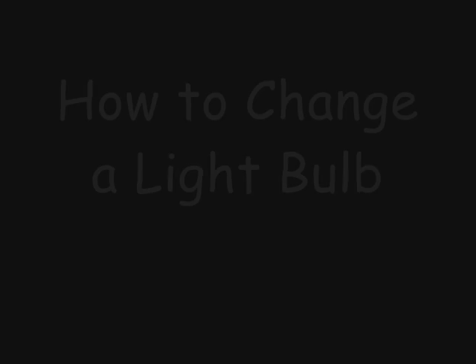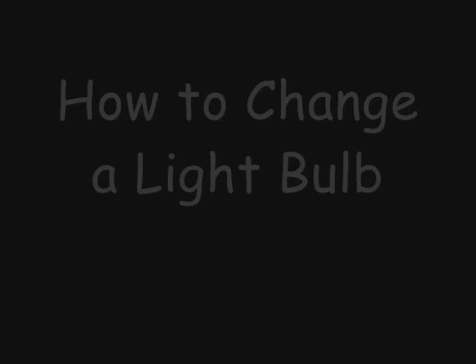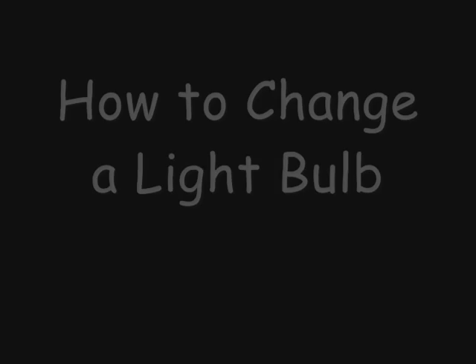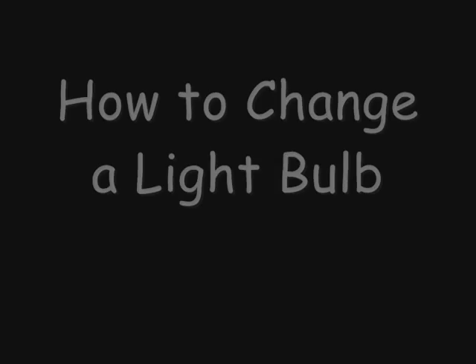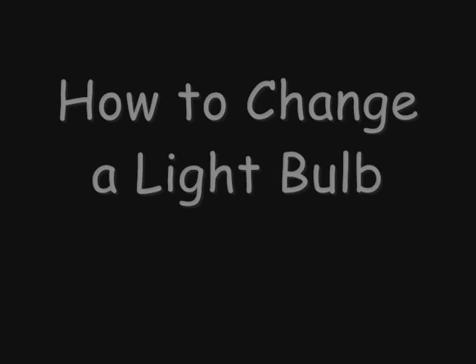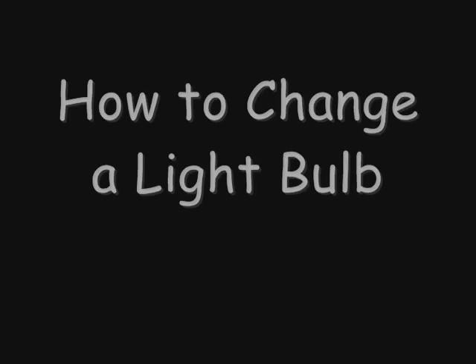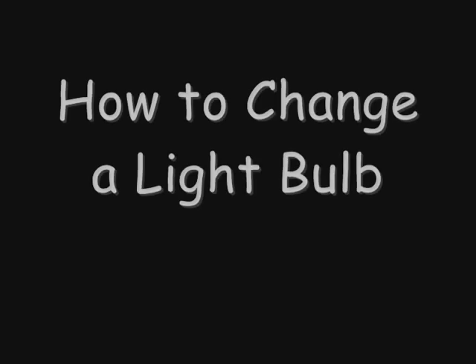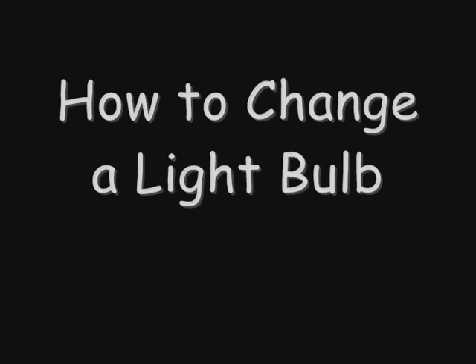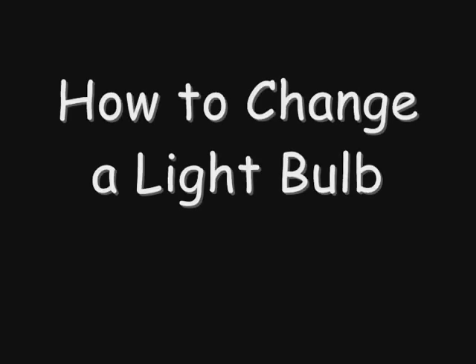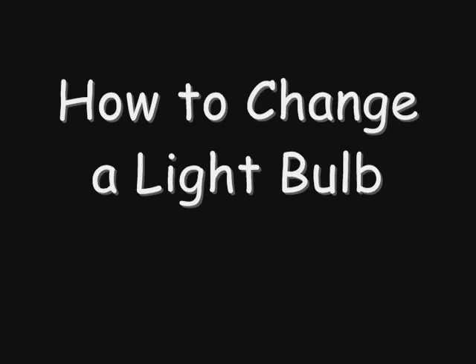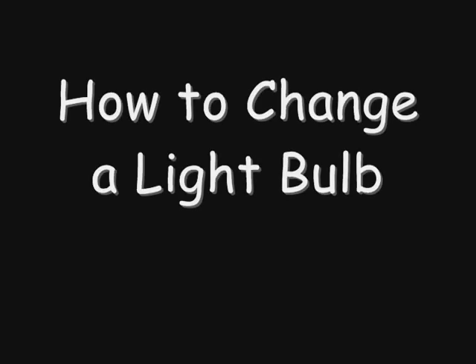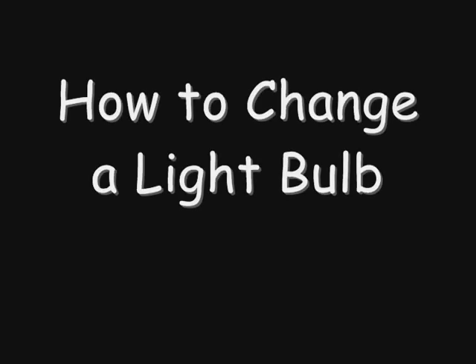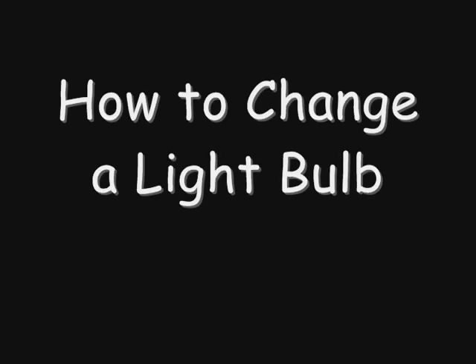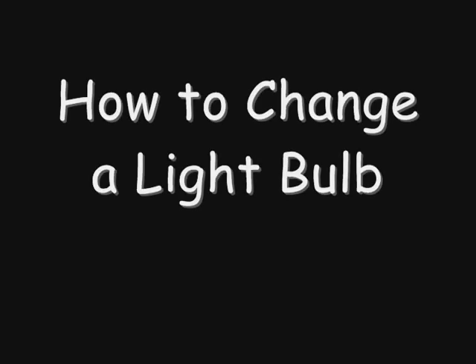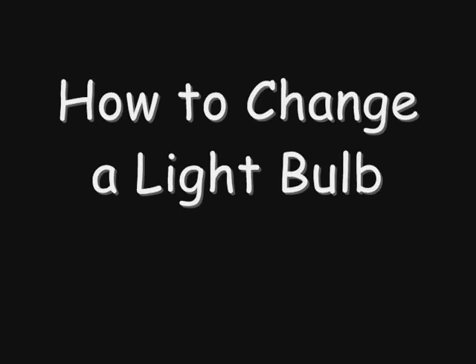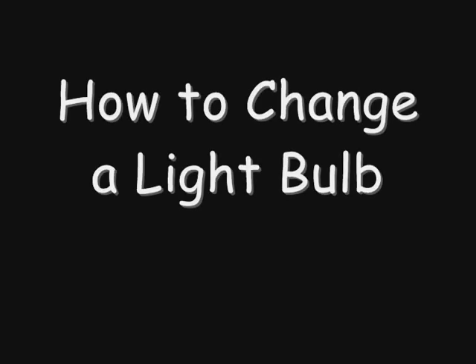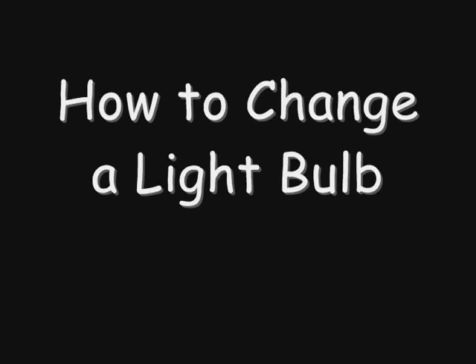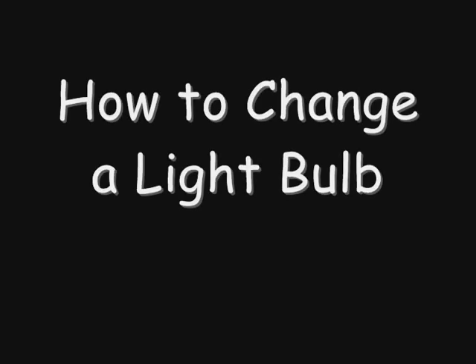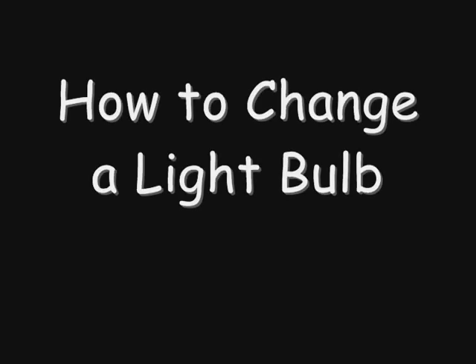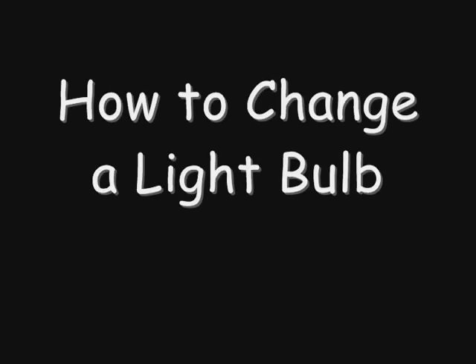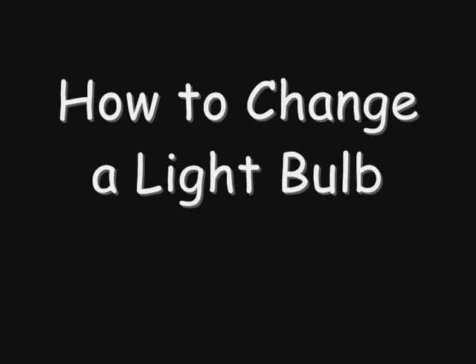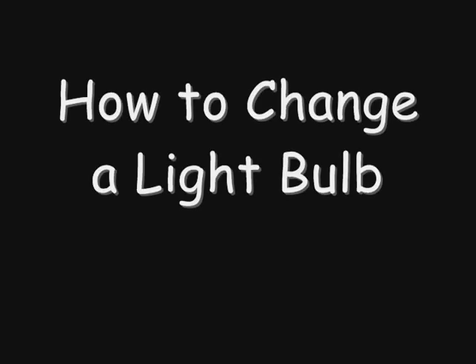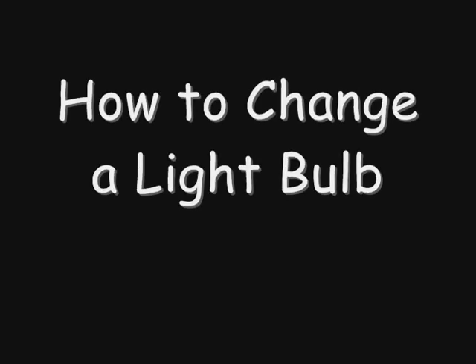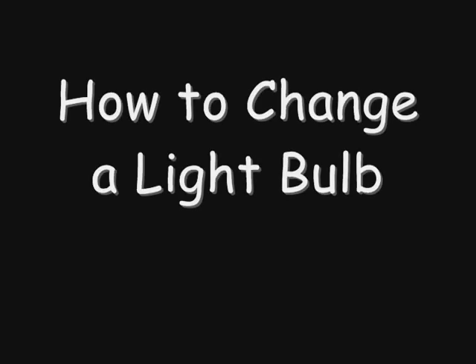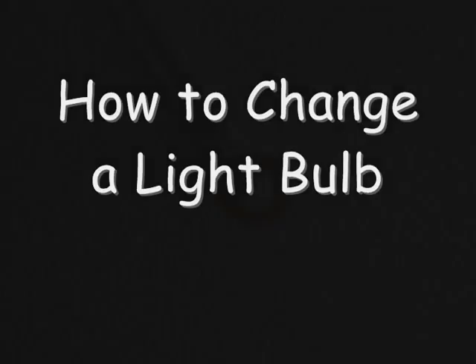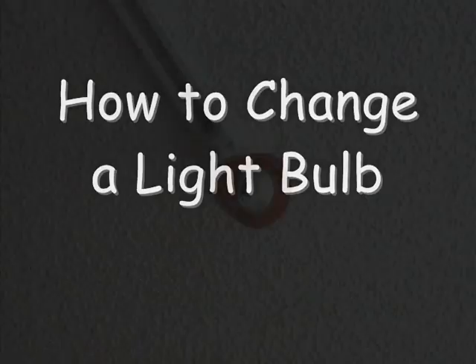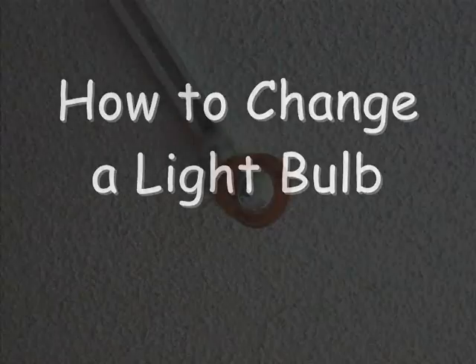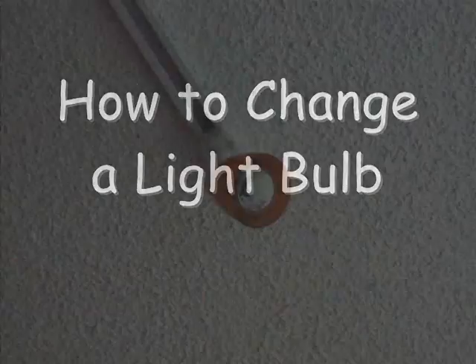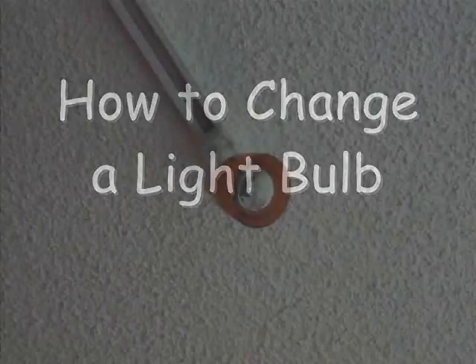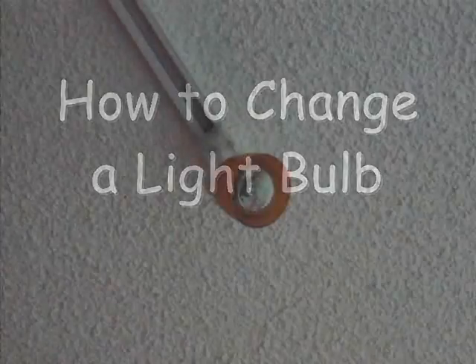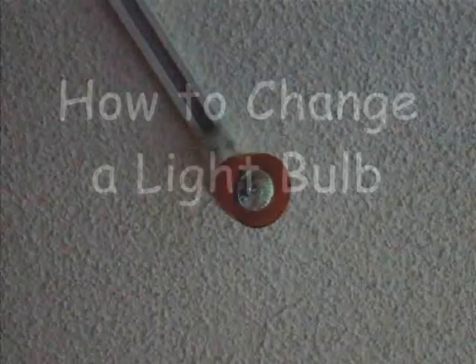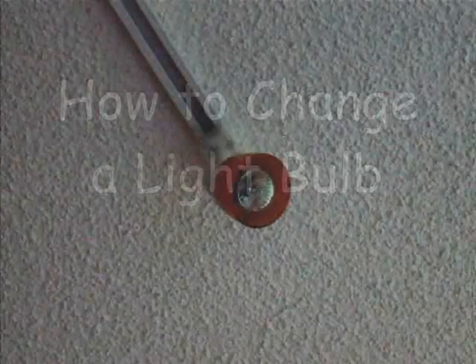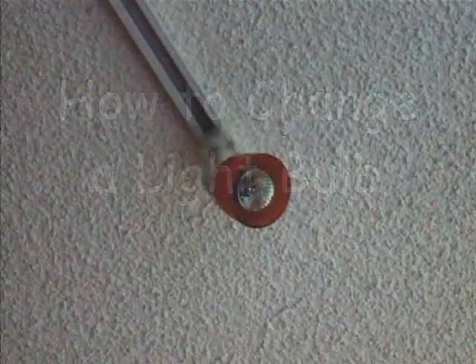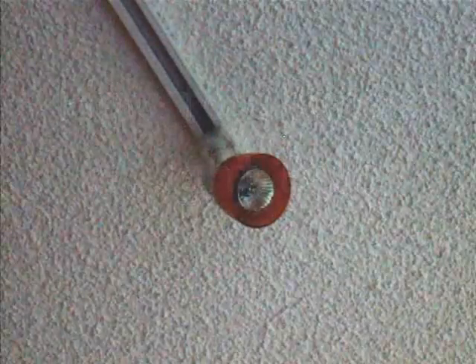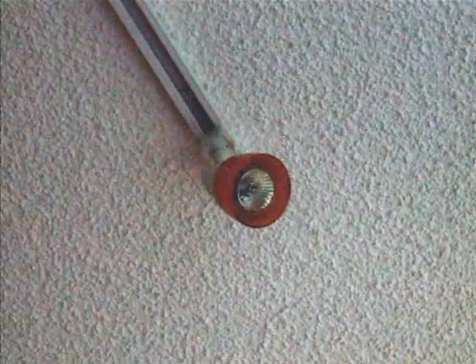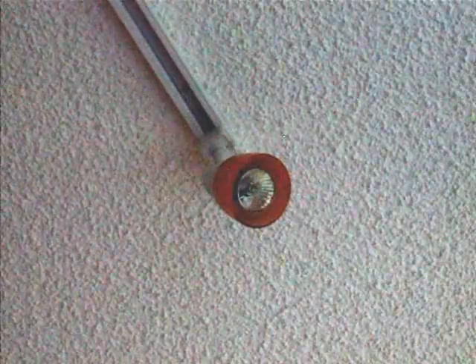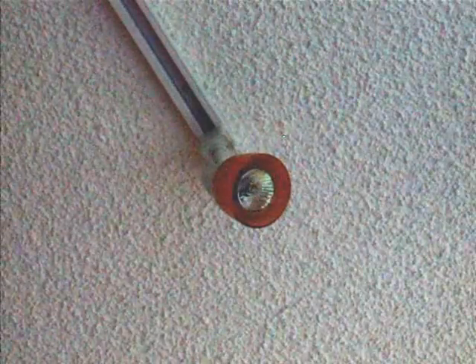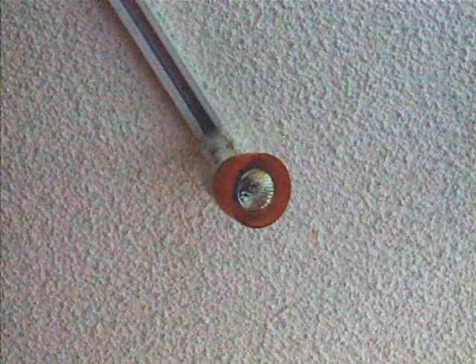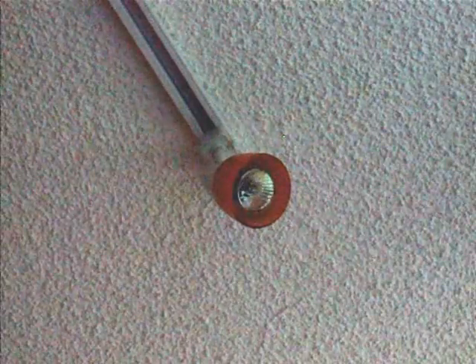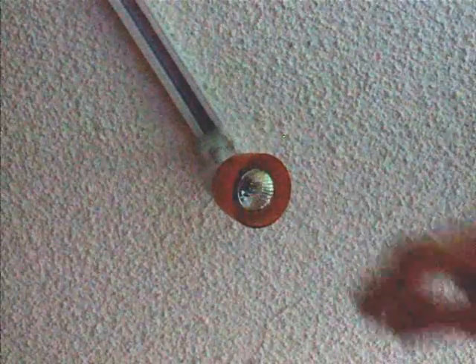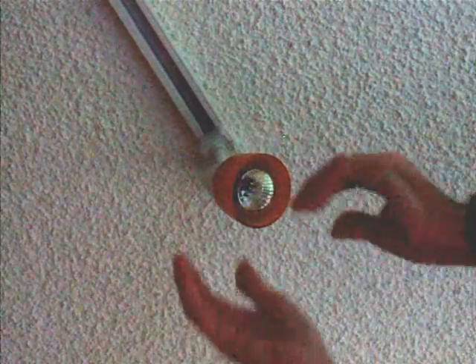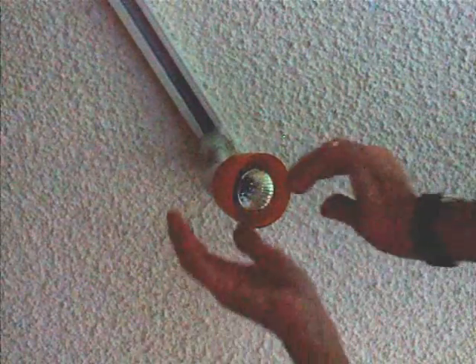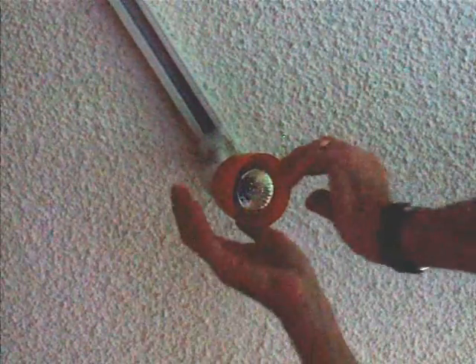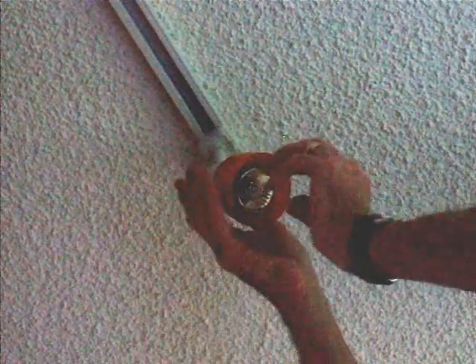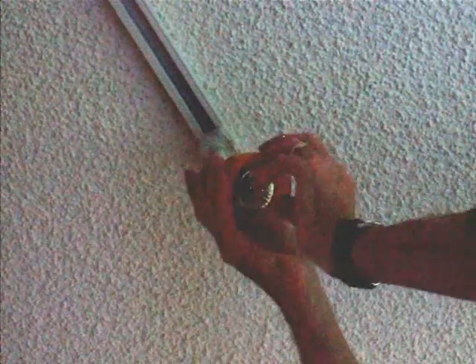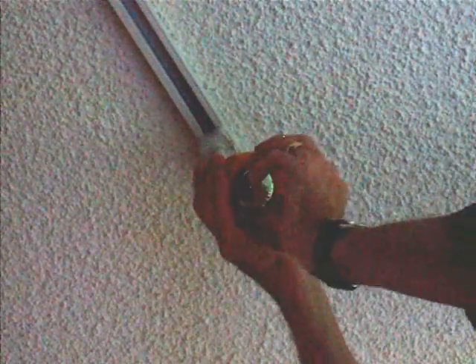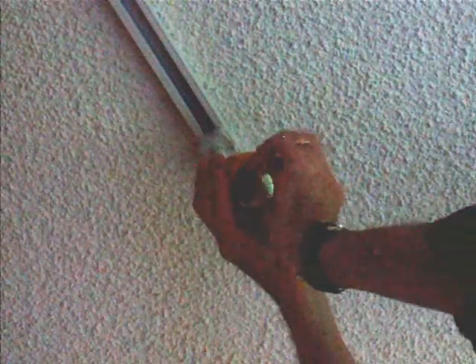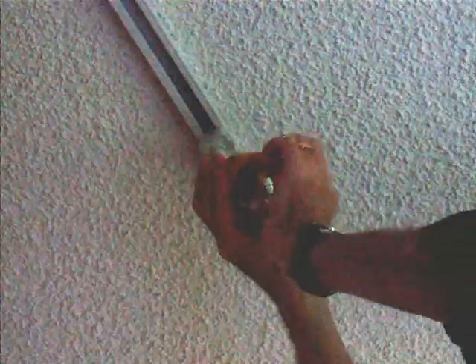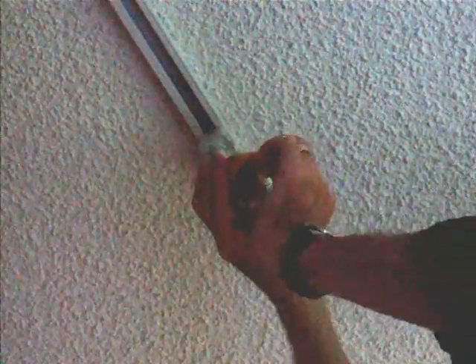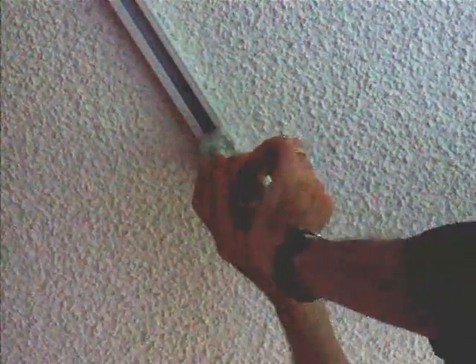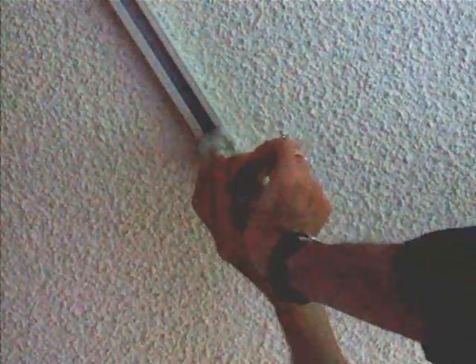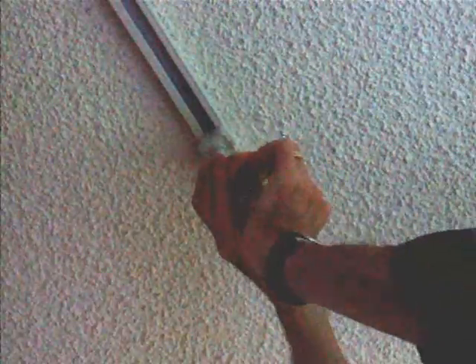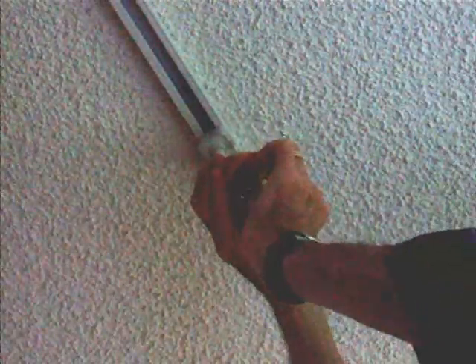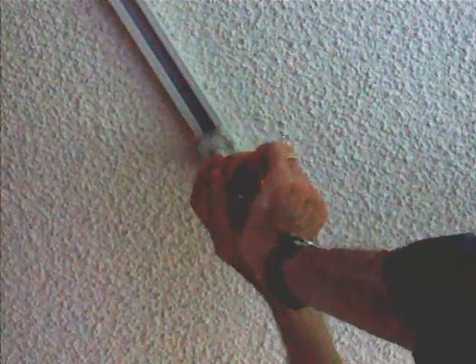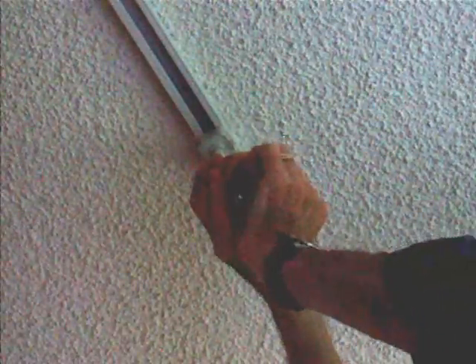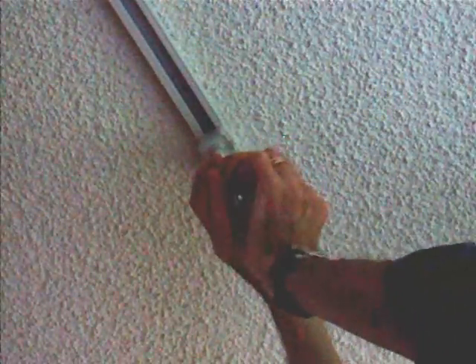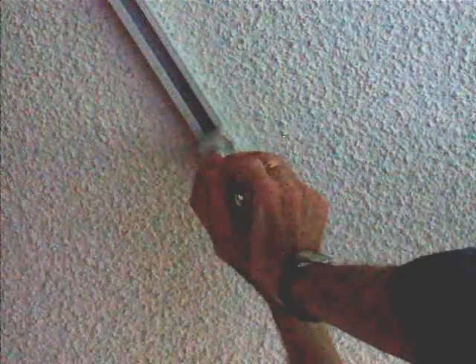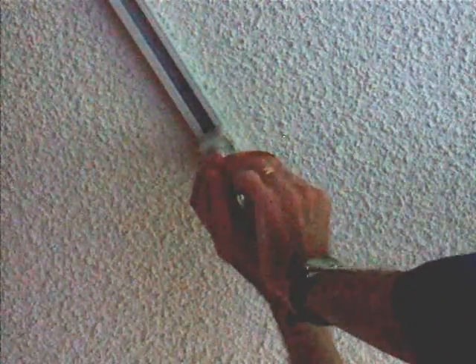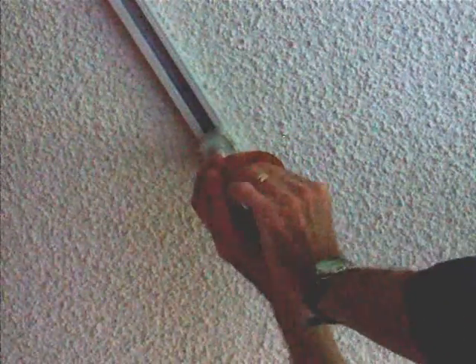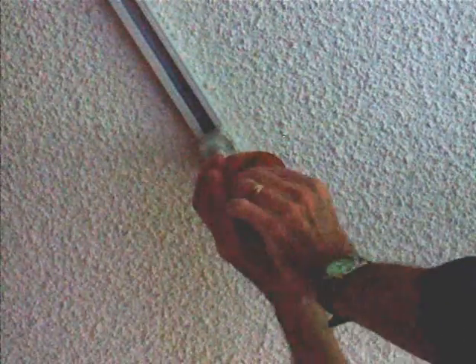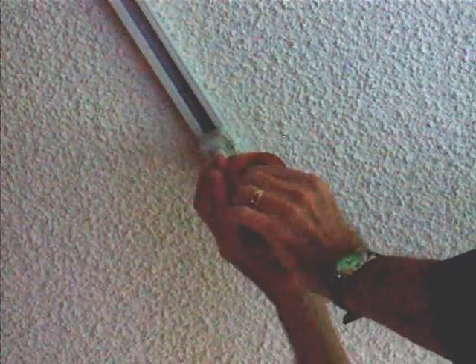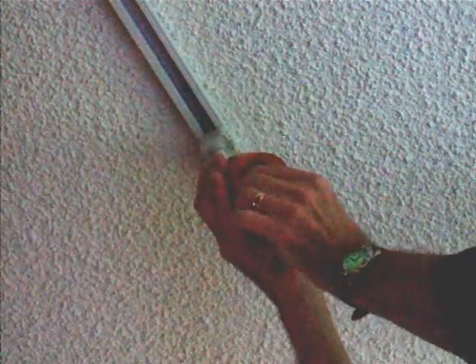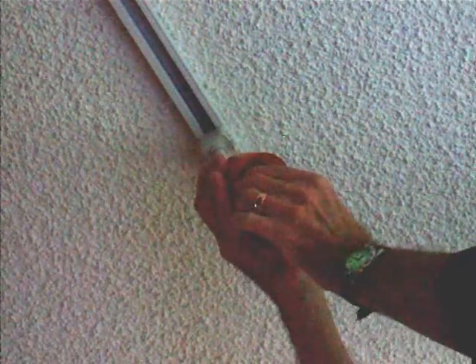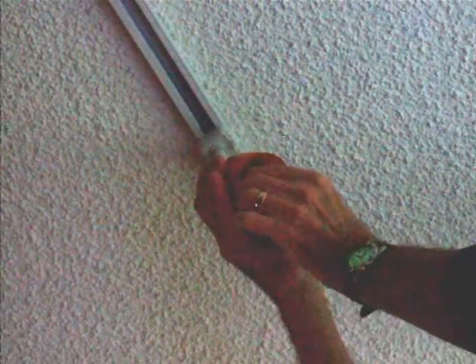In order to replace the worn out bulb, remove the old bulb by pushing in and turning counterclockwise.